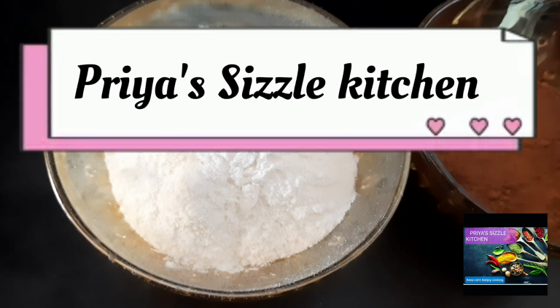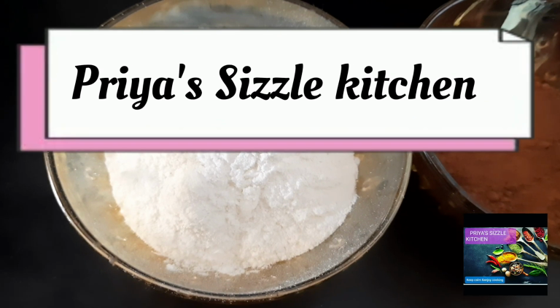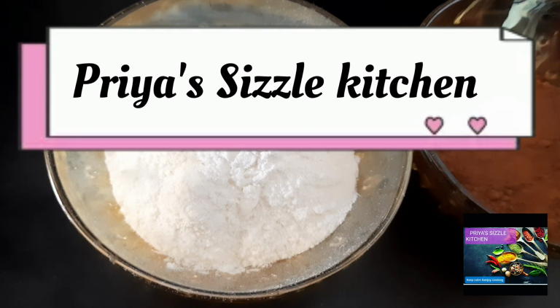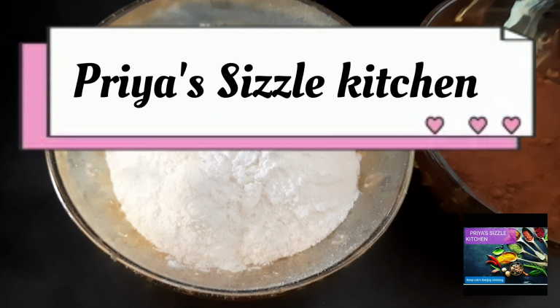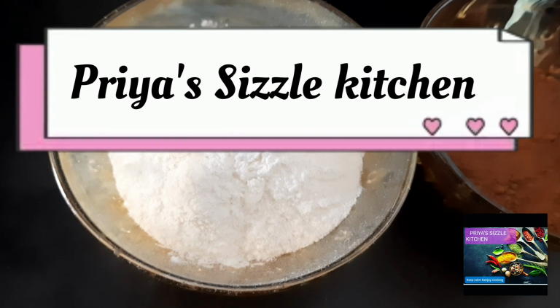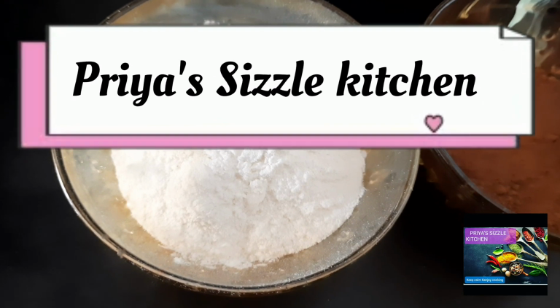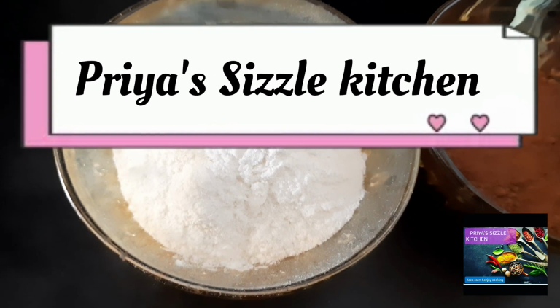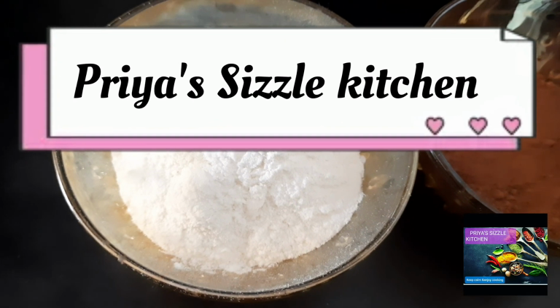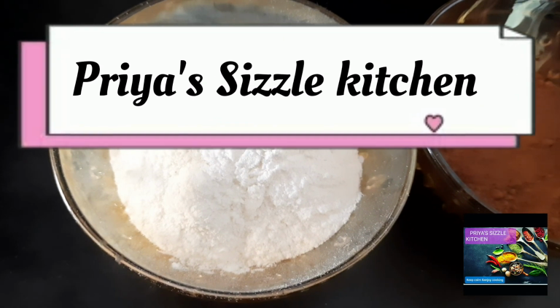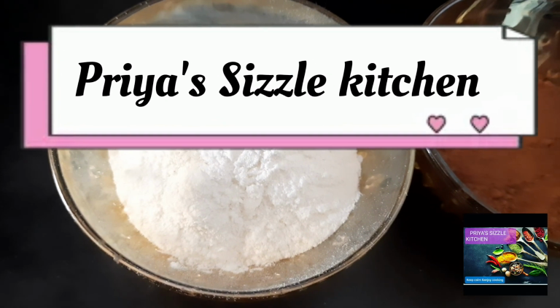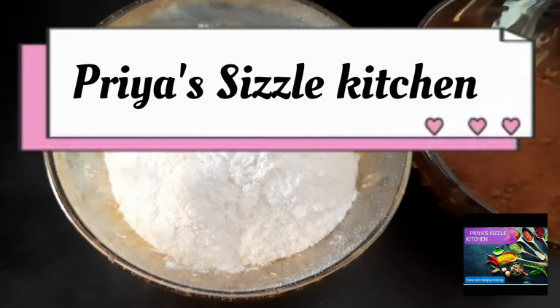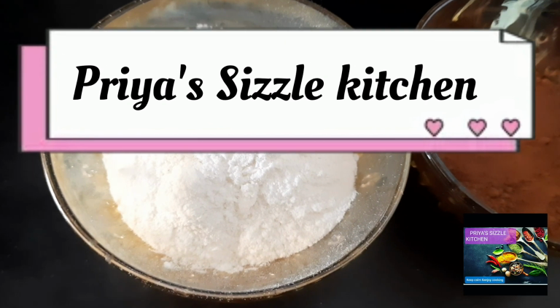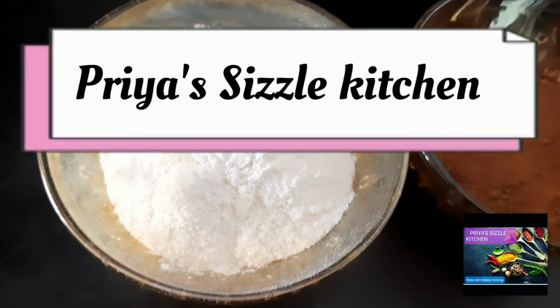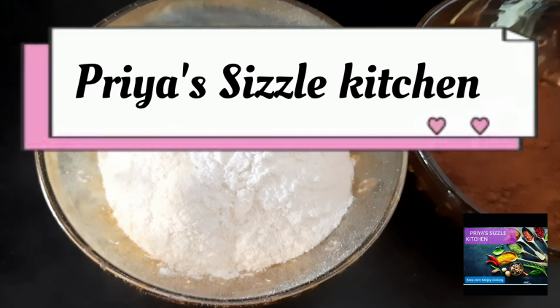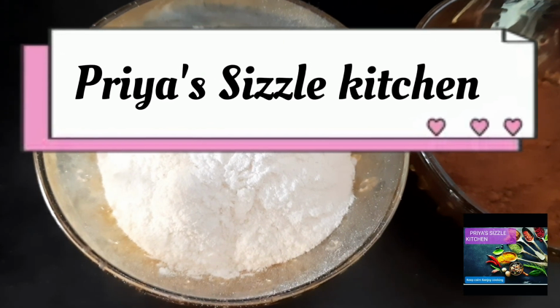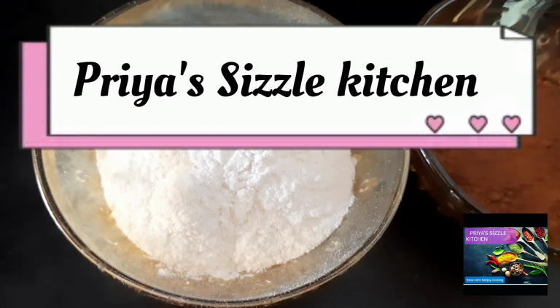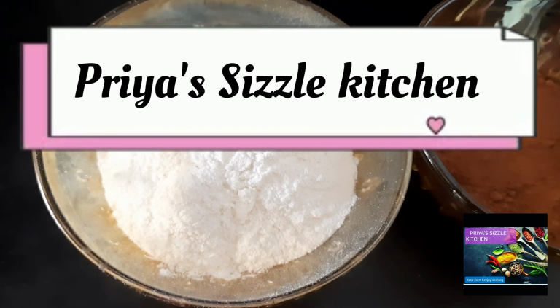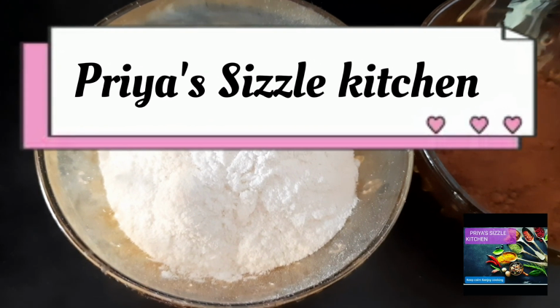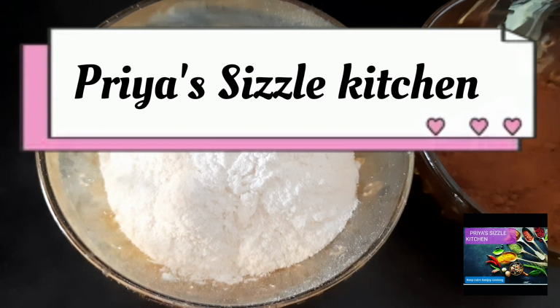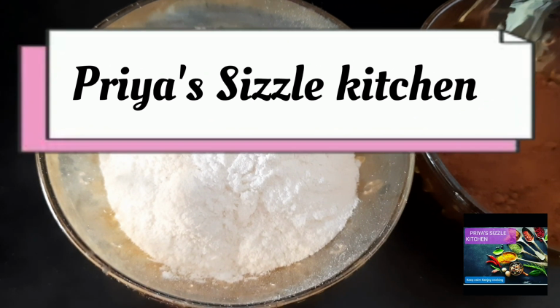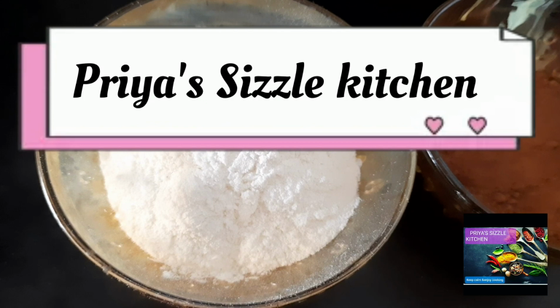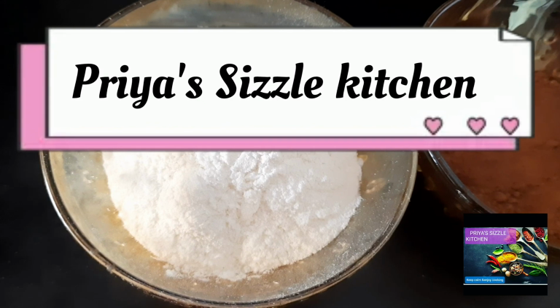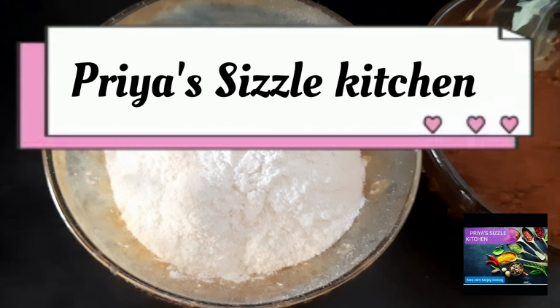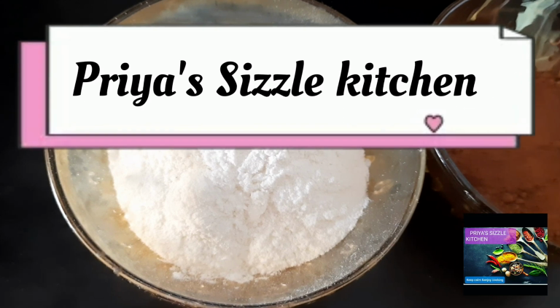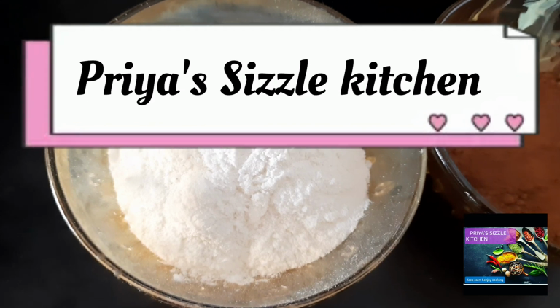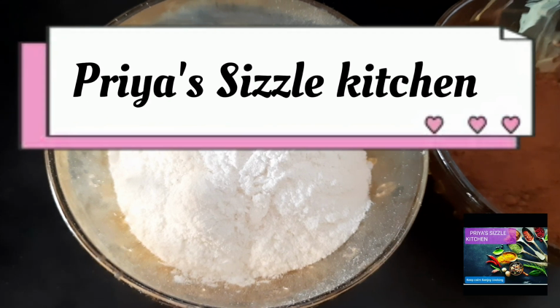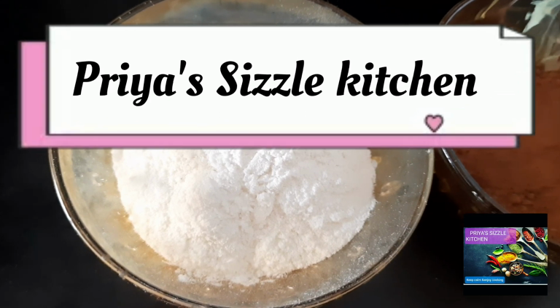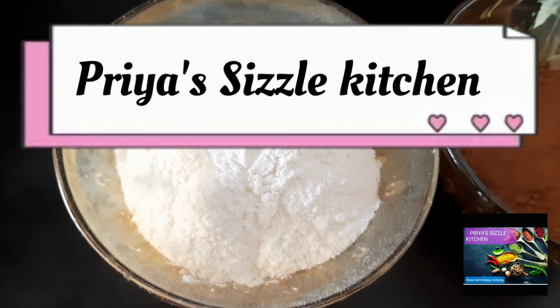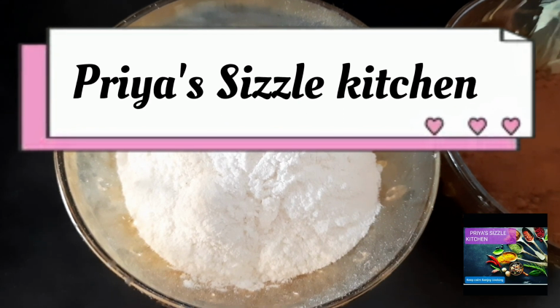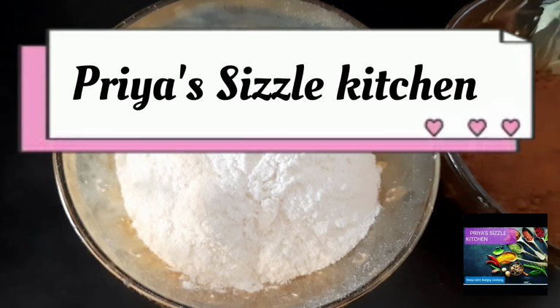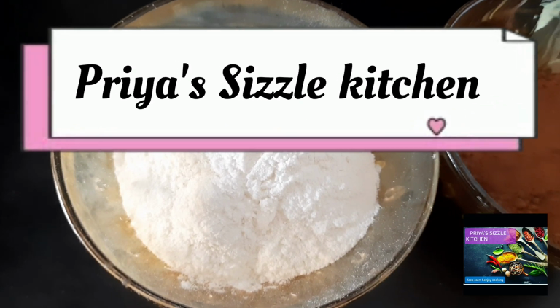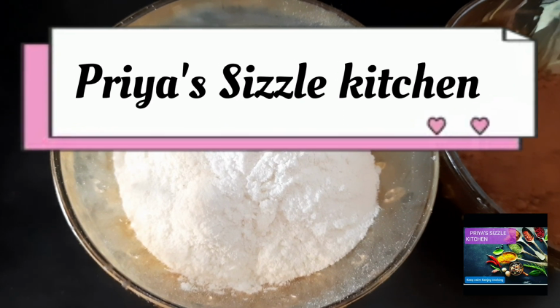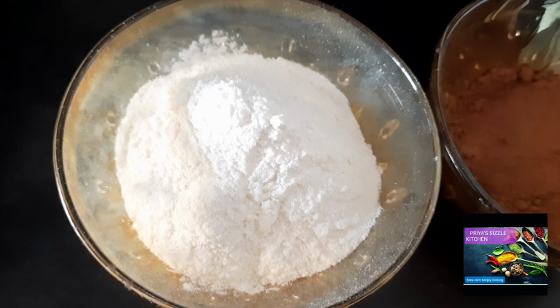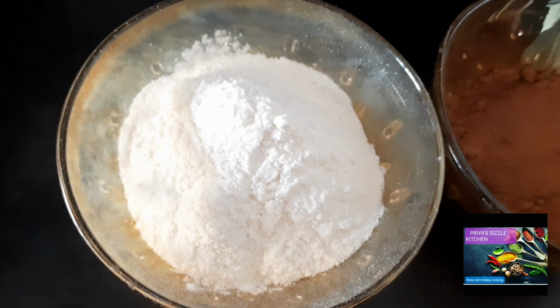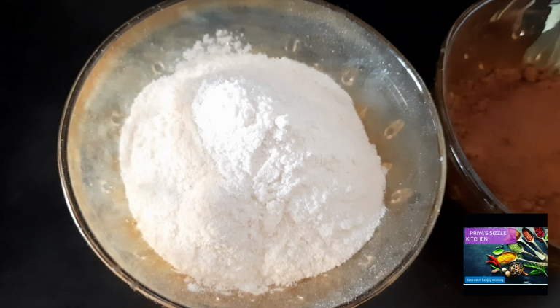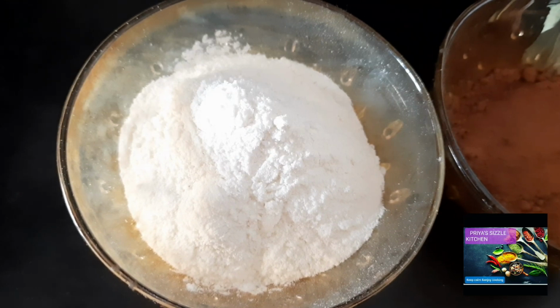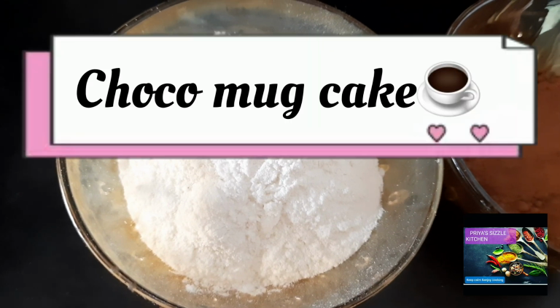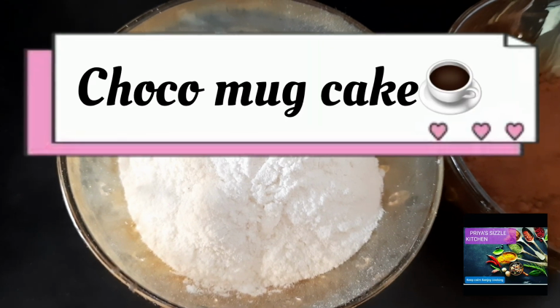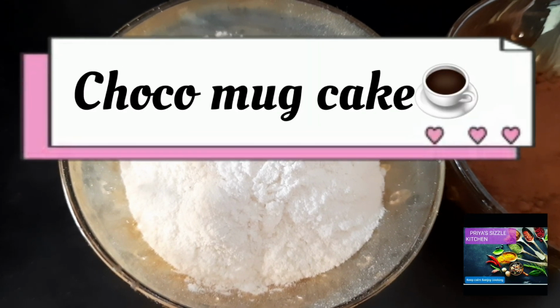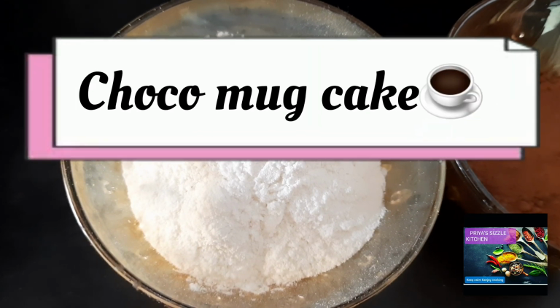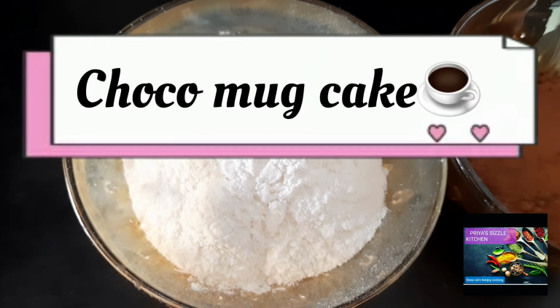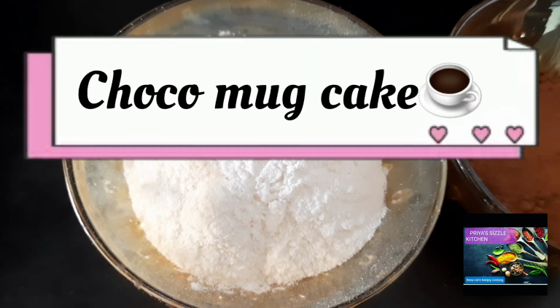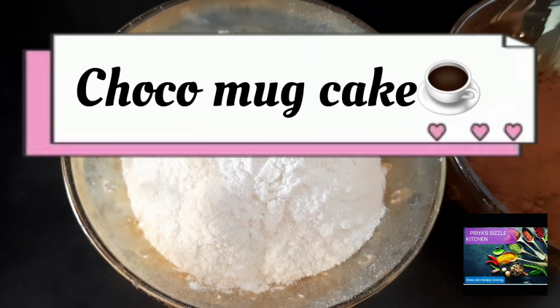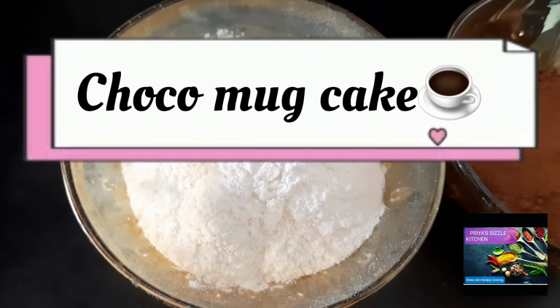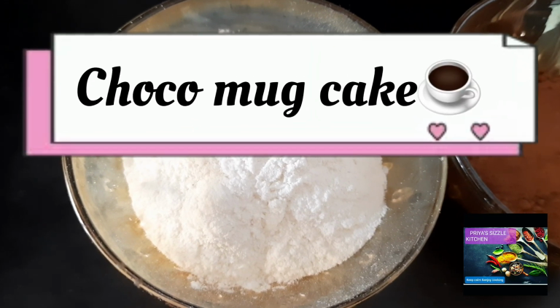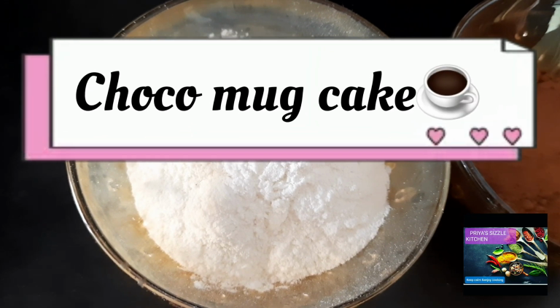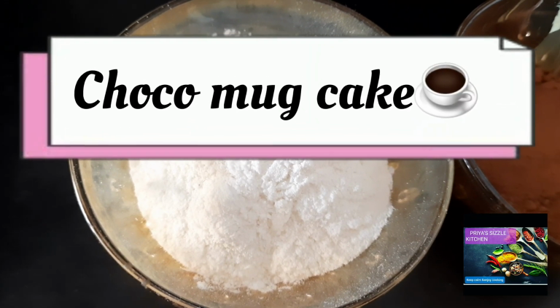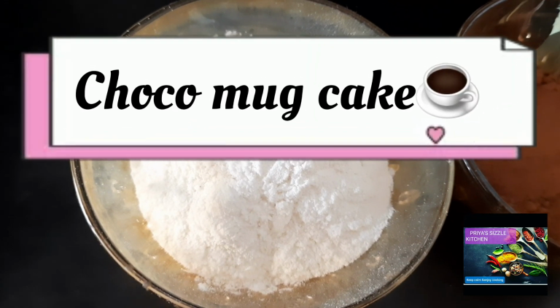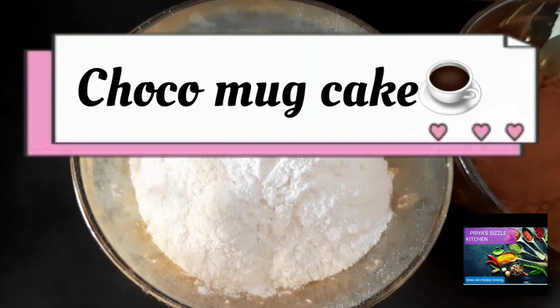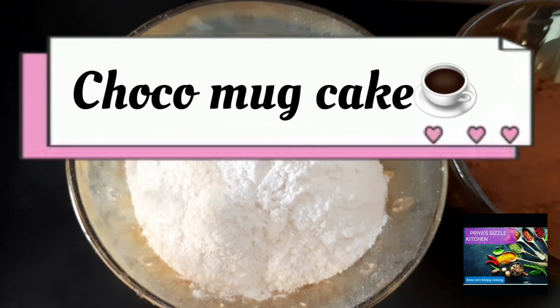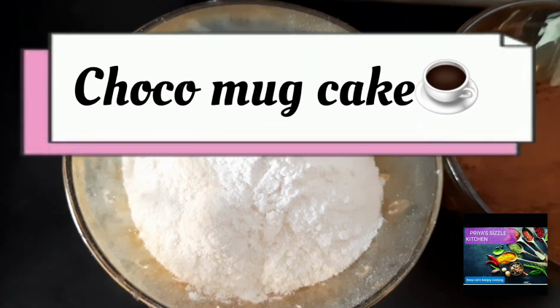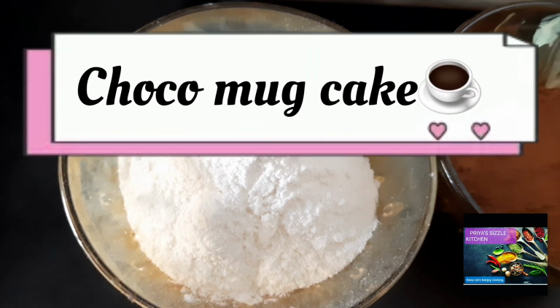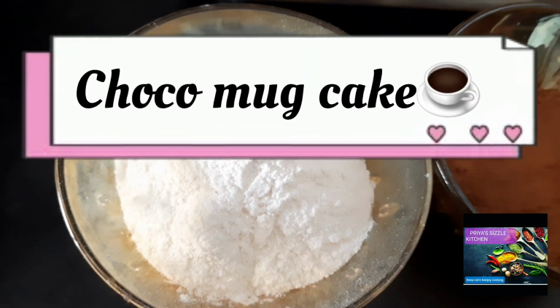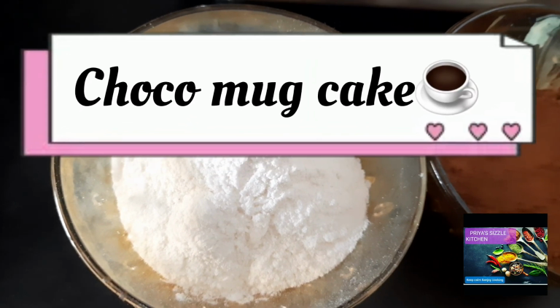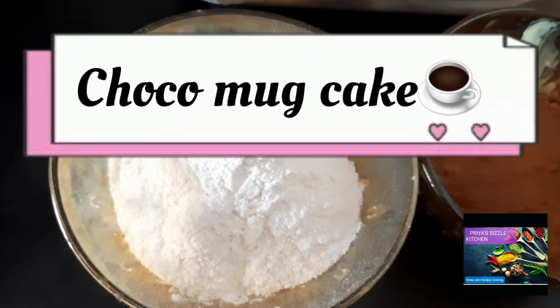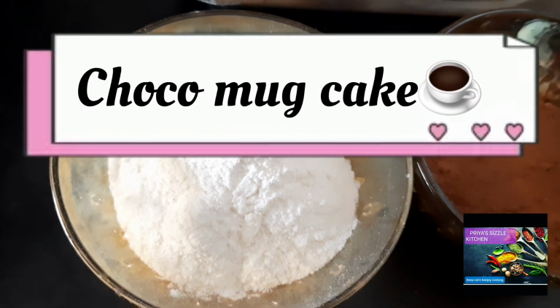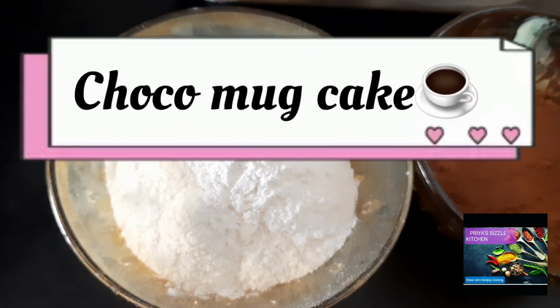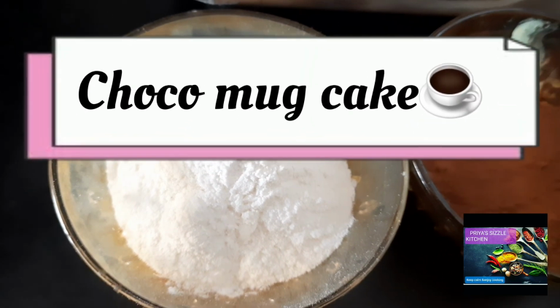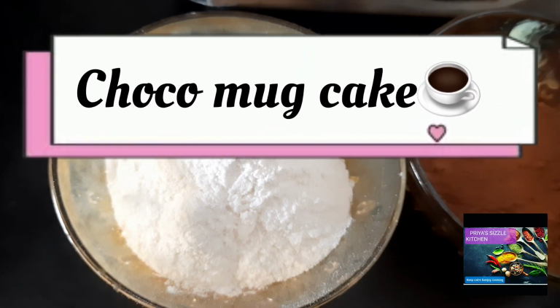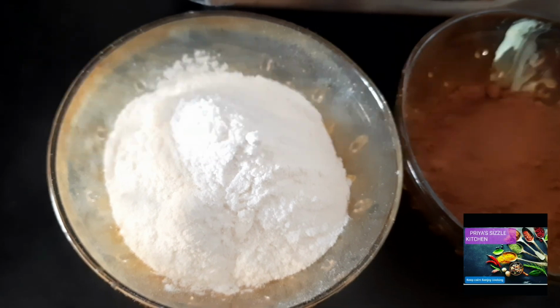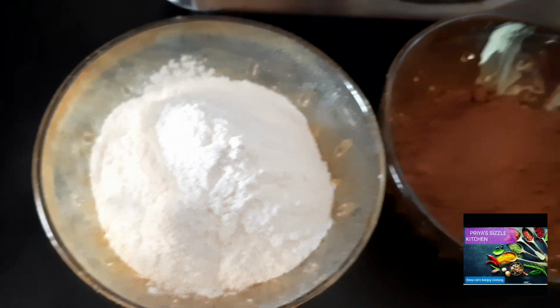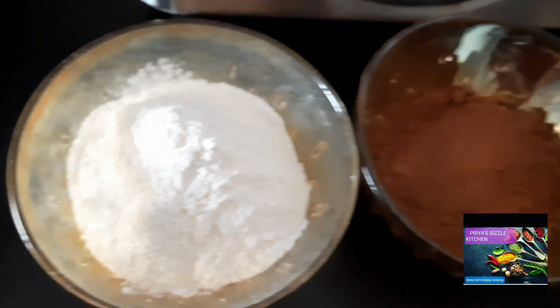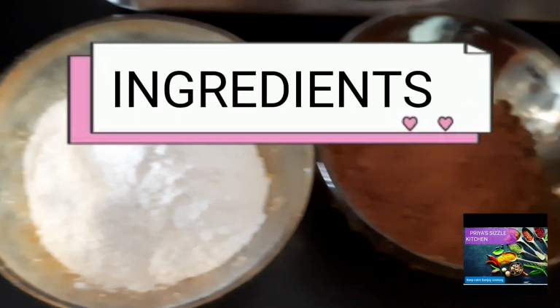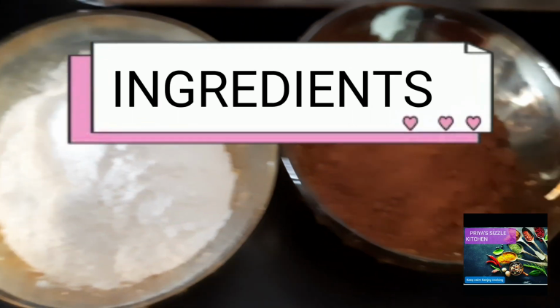Hi viewers, welcome to Priya Cecil Kitchen. Today my recipe is a mug cake.